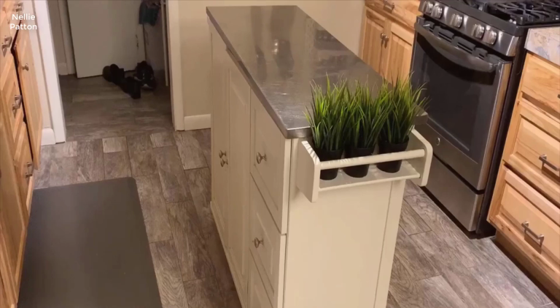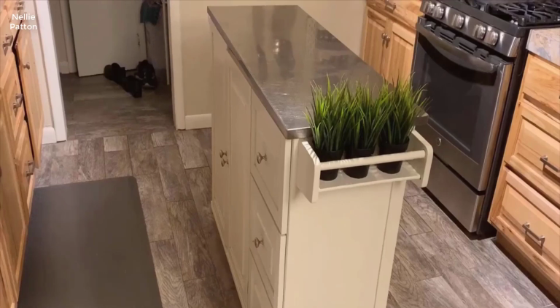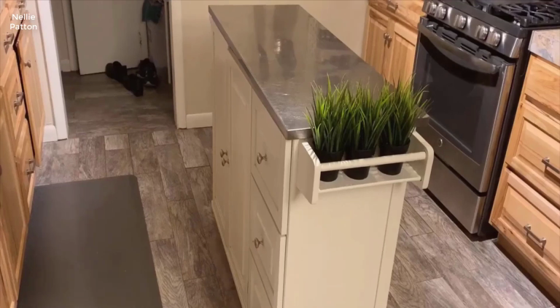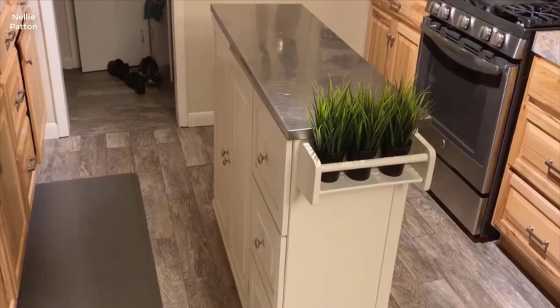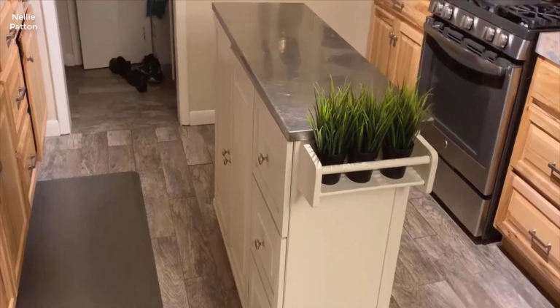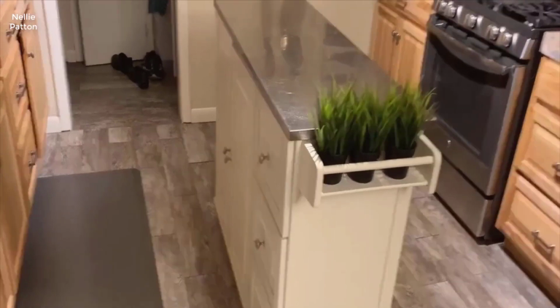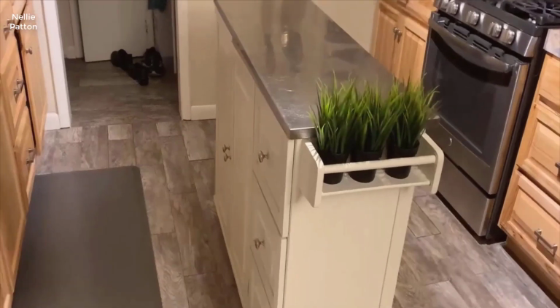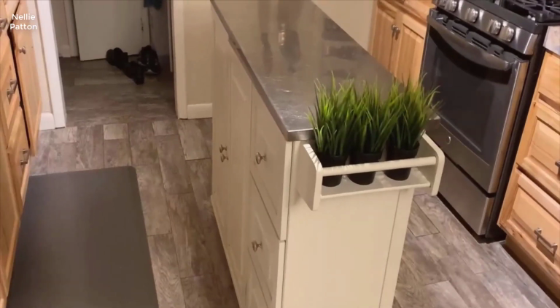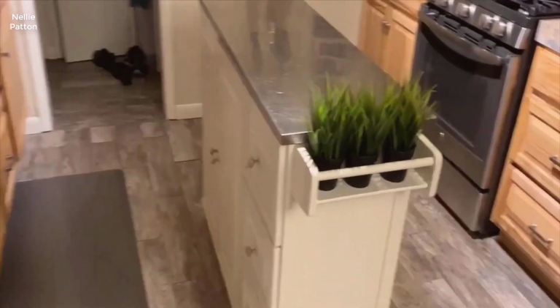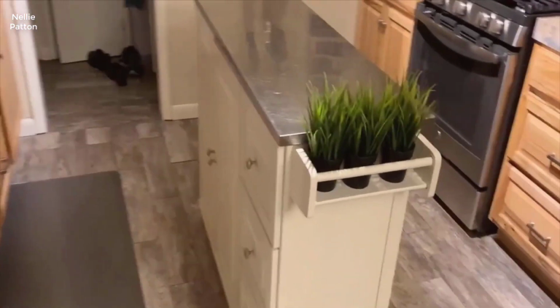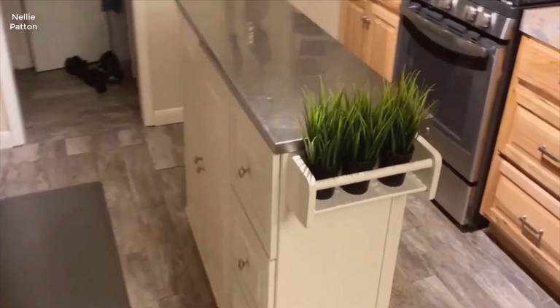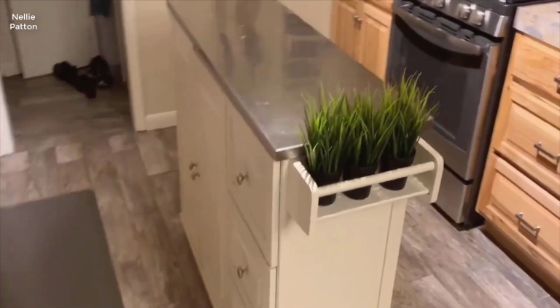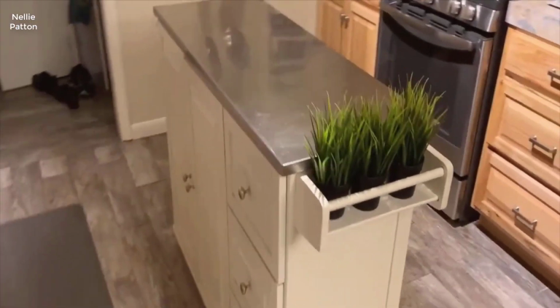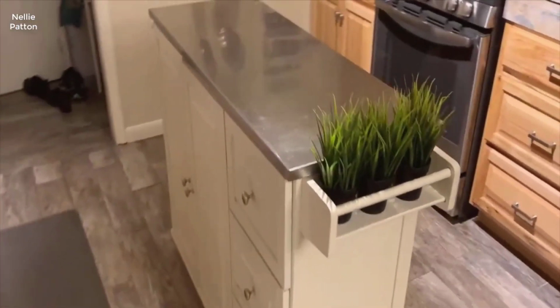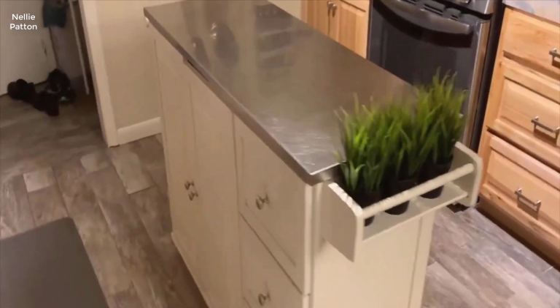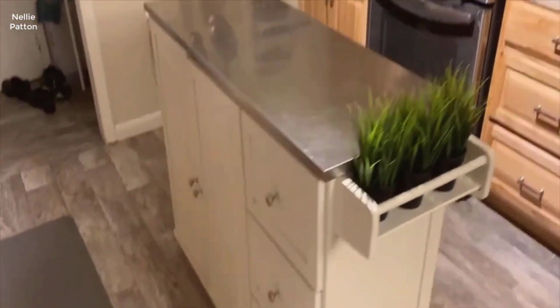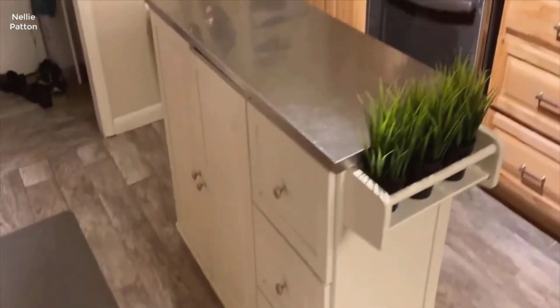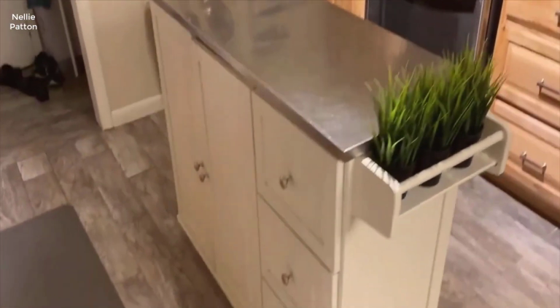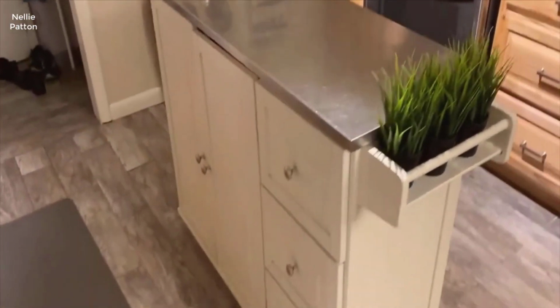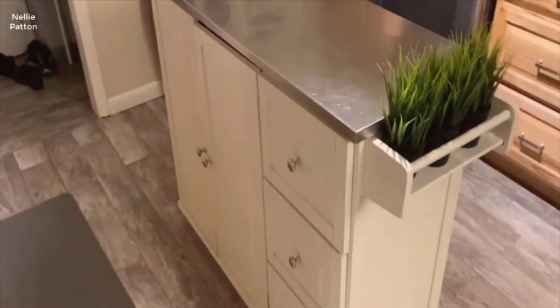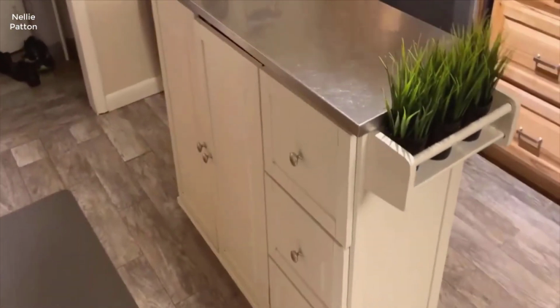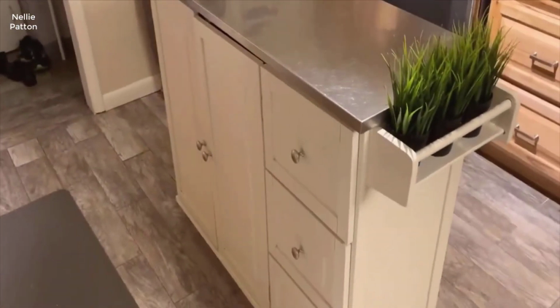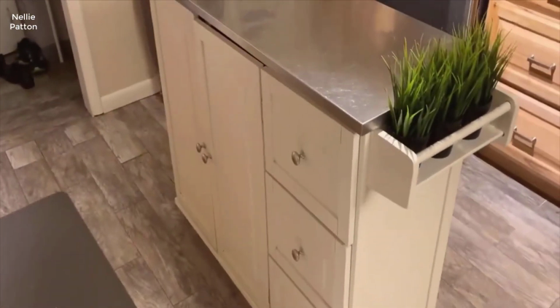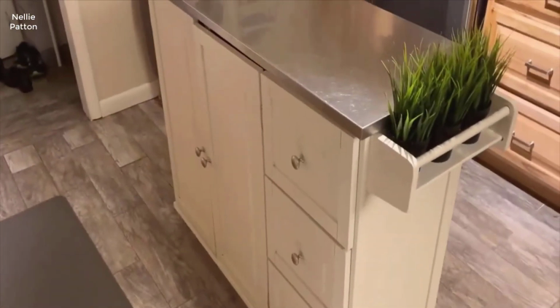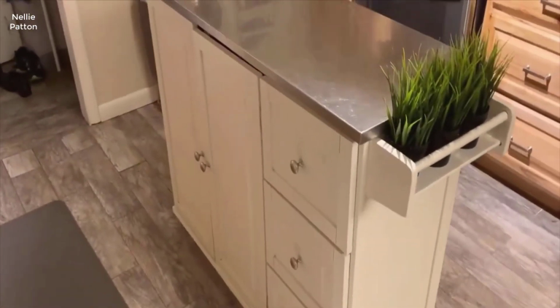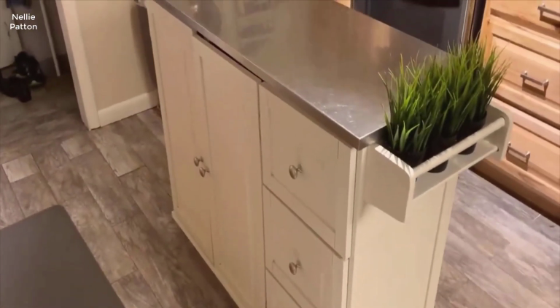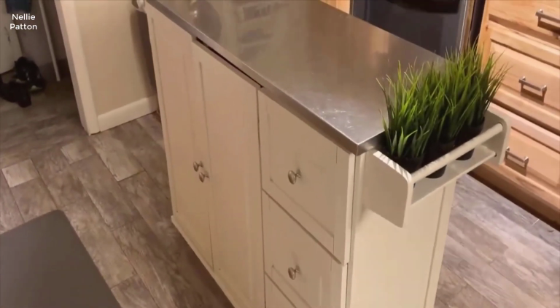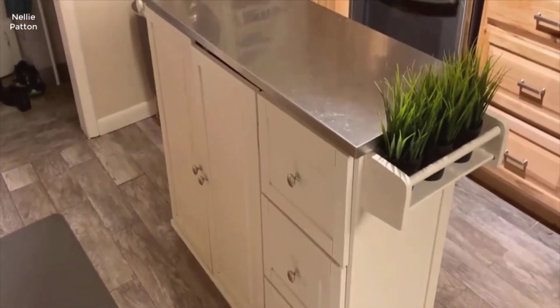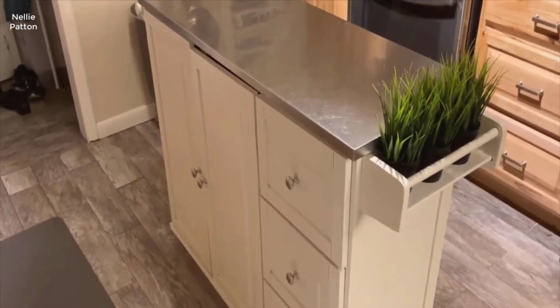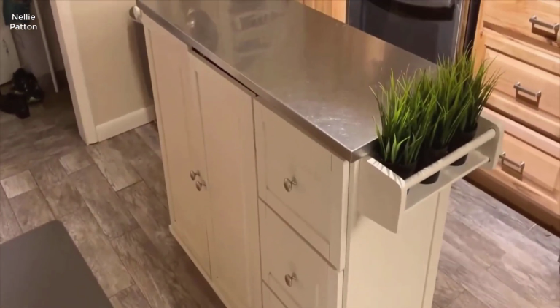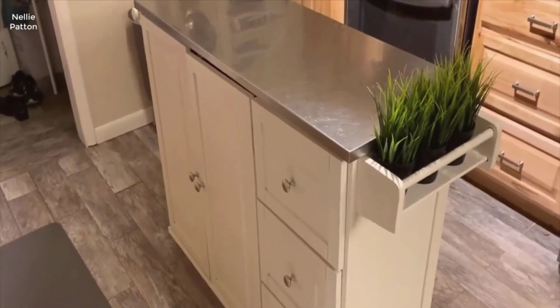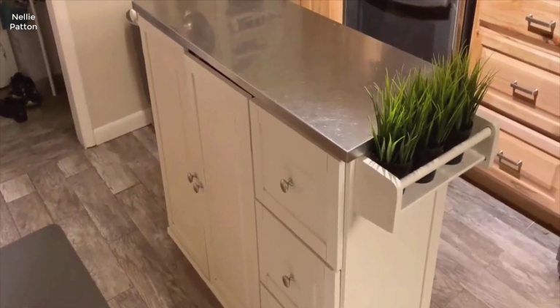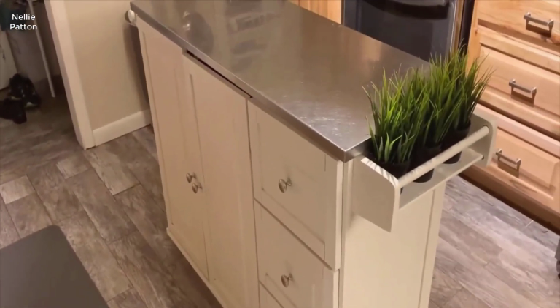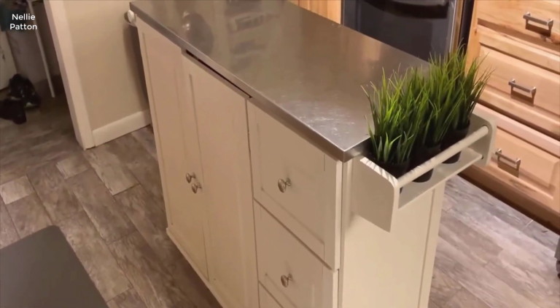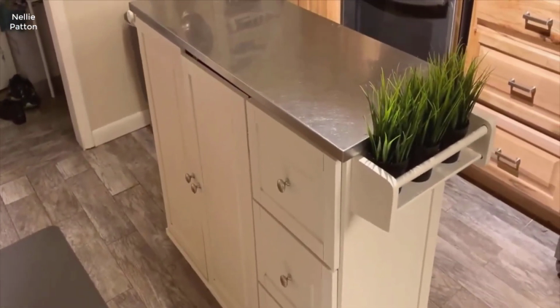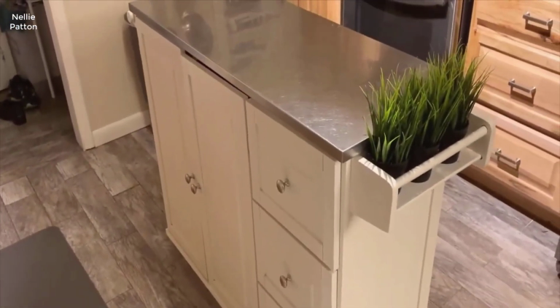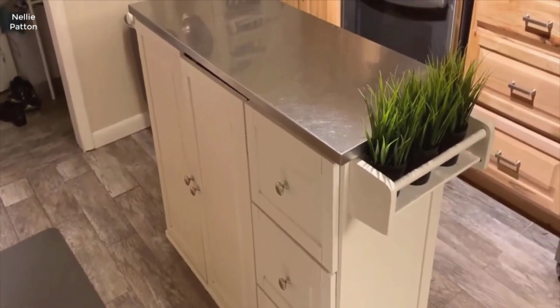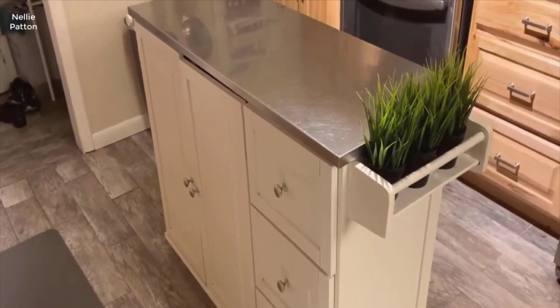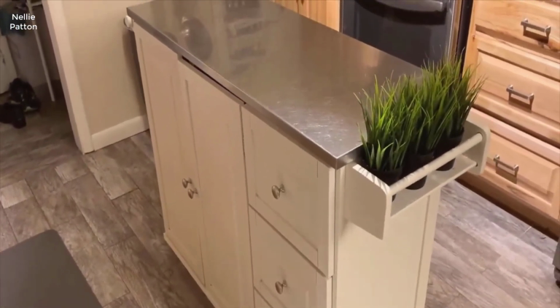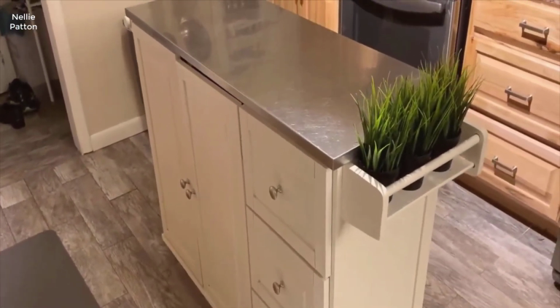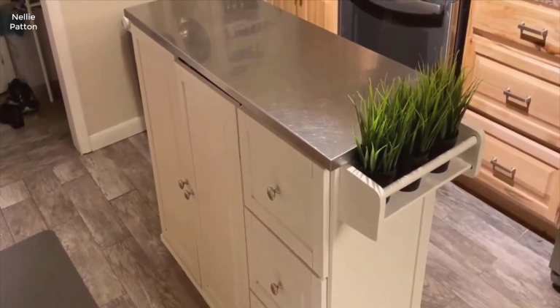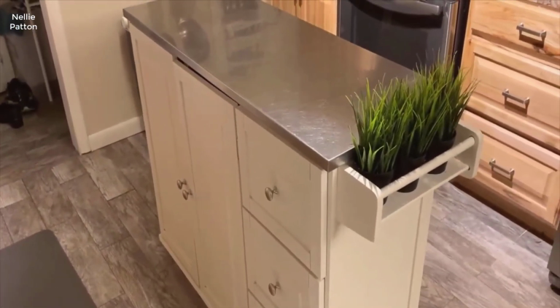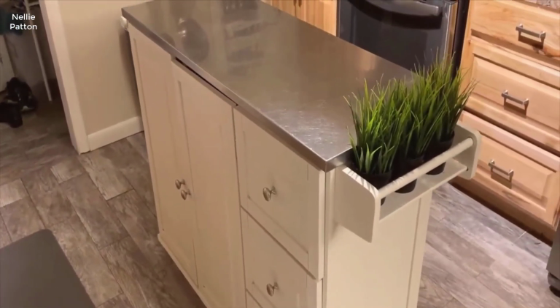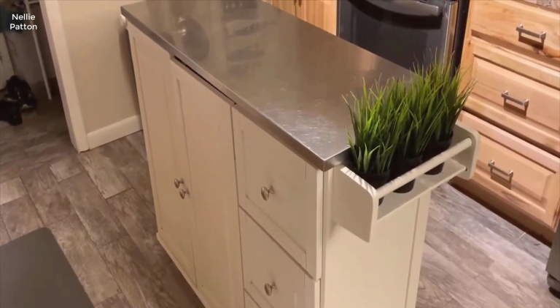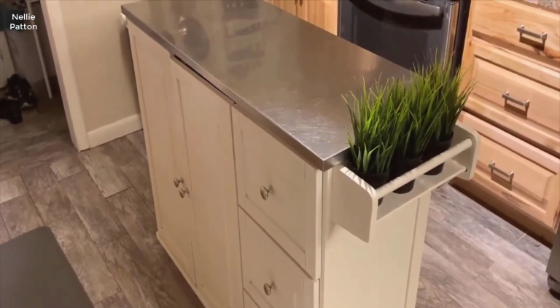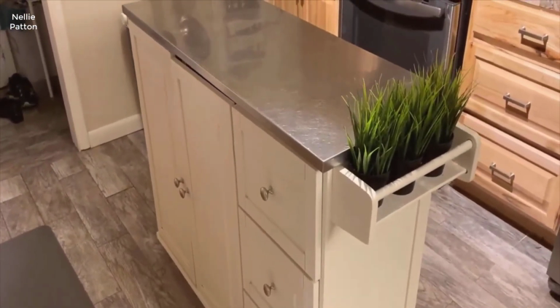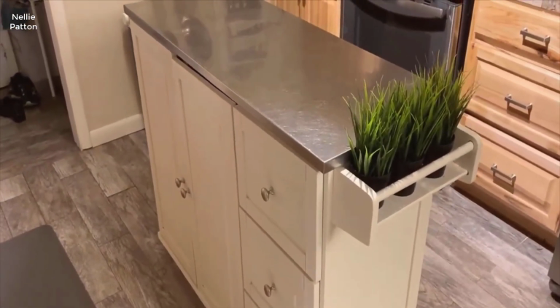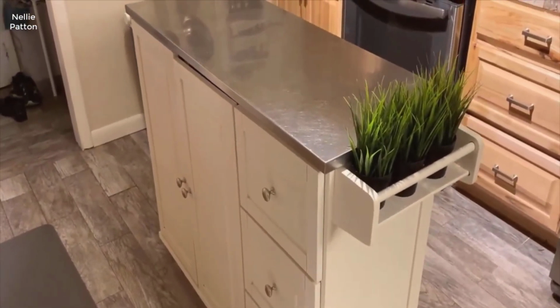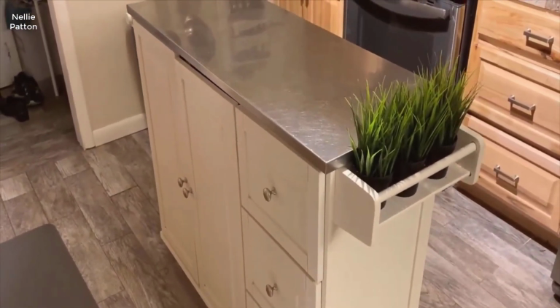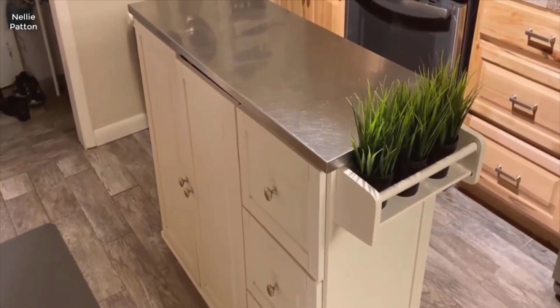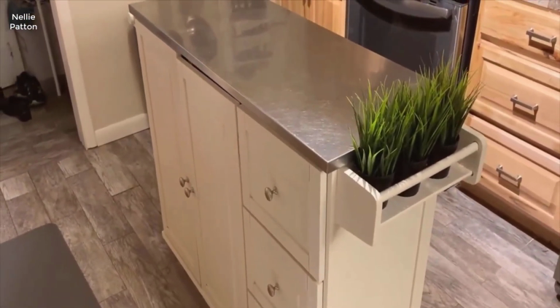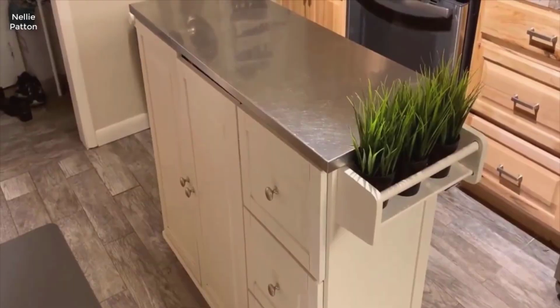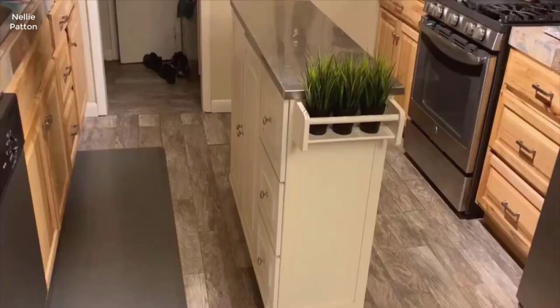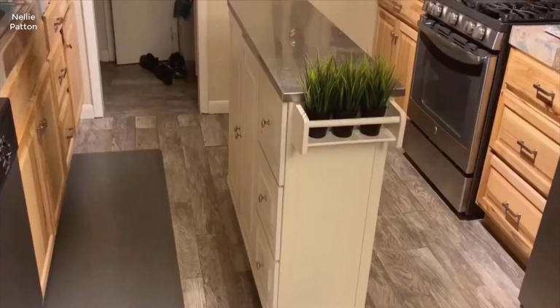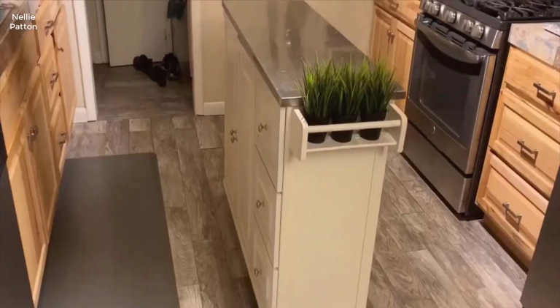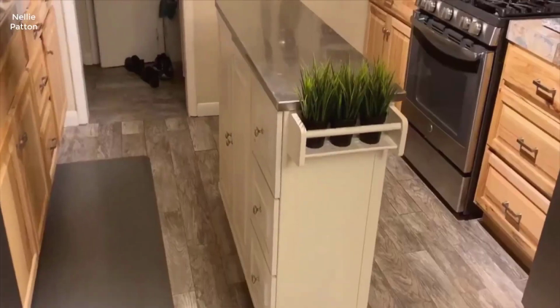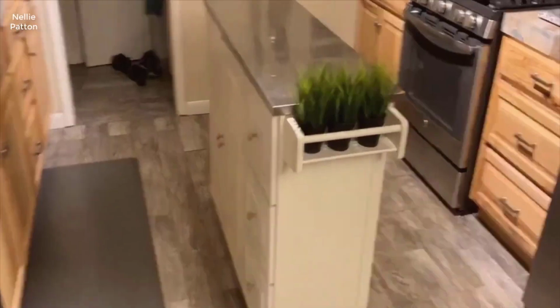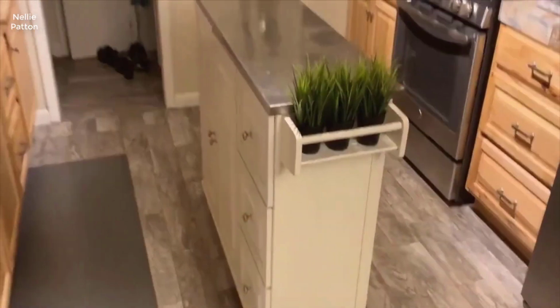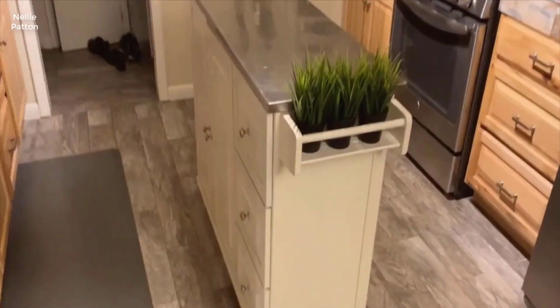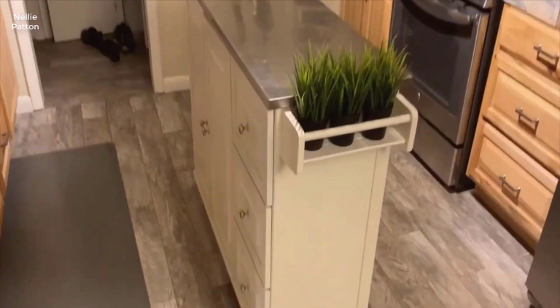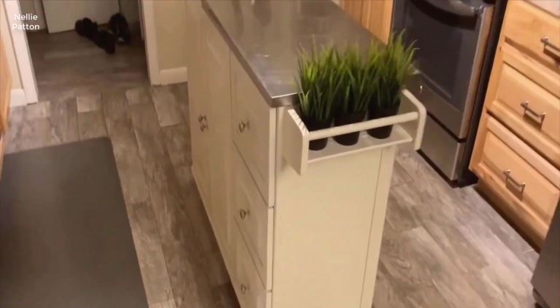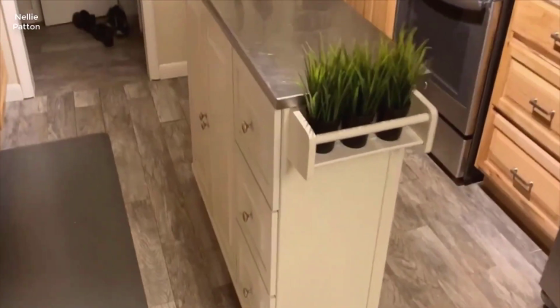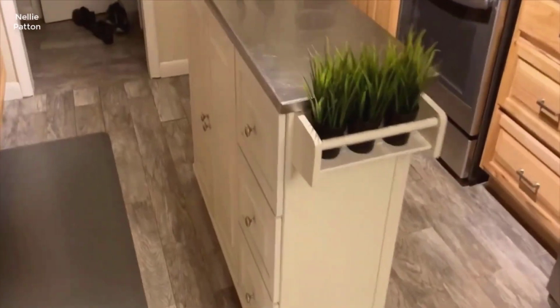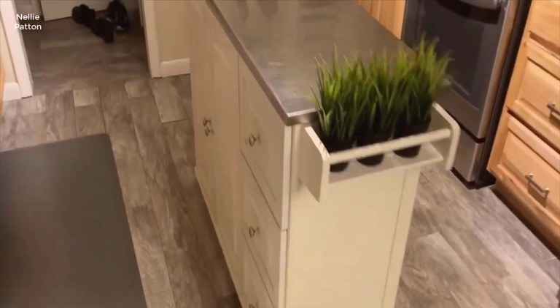After one year of use, these are our pros and cons on the rolling kitchen cart with a stainless steel top. First, the pros.